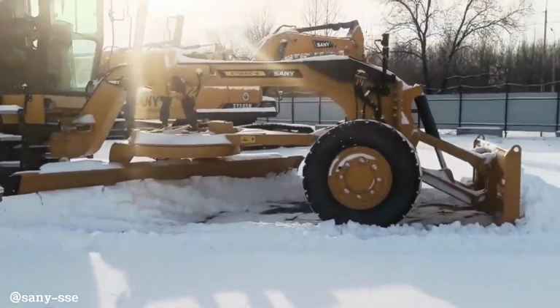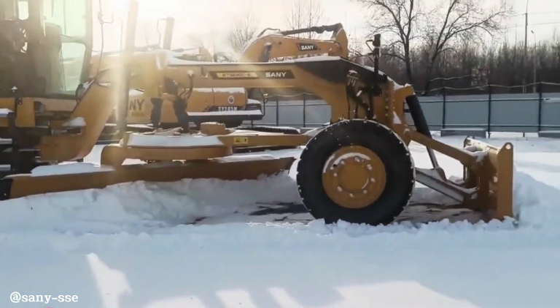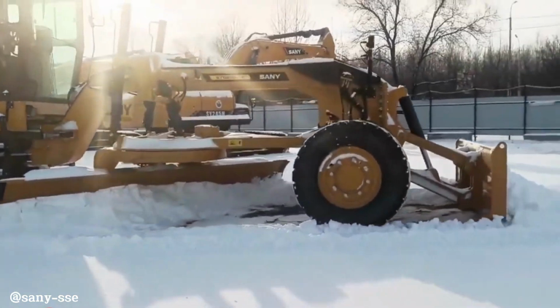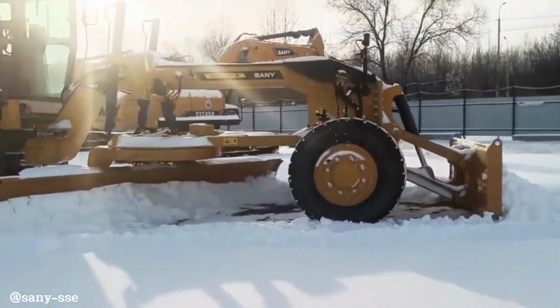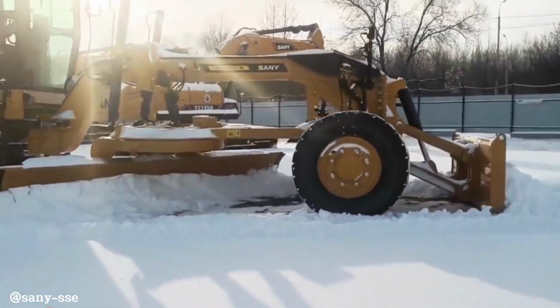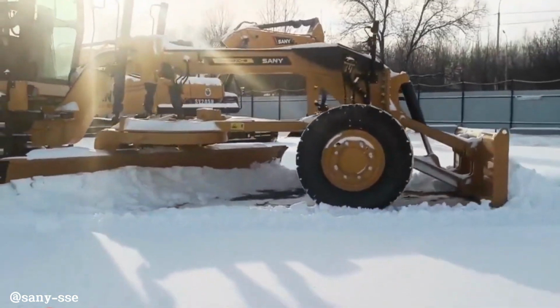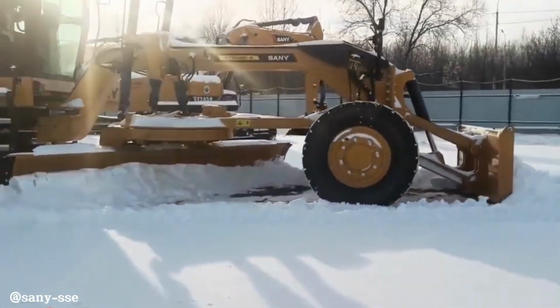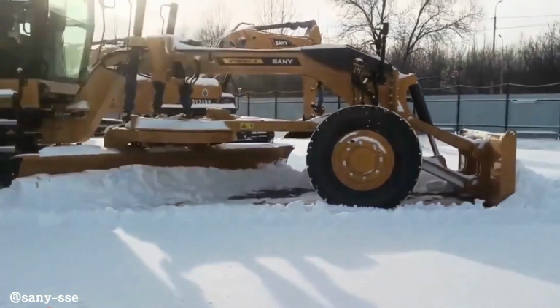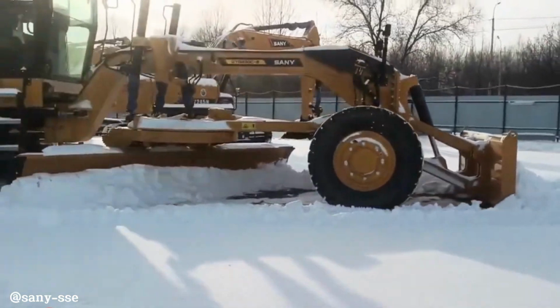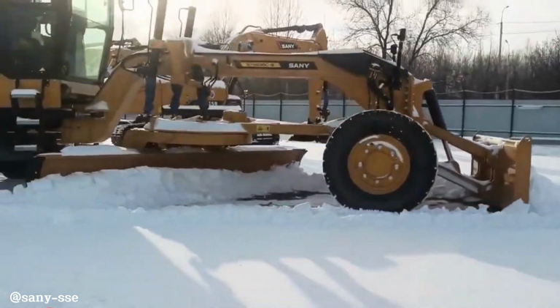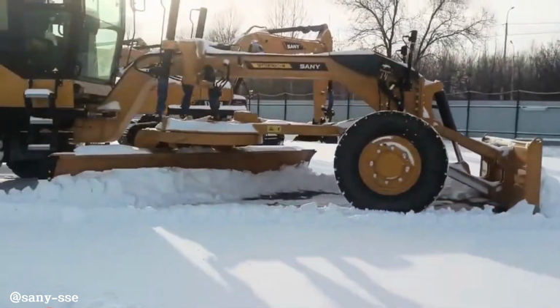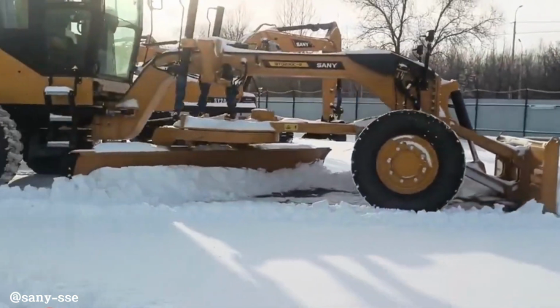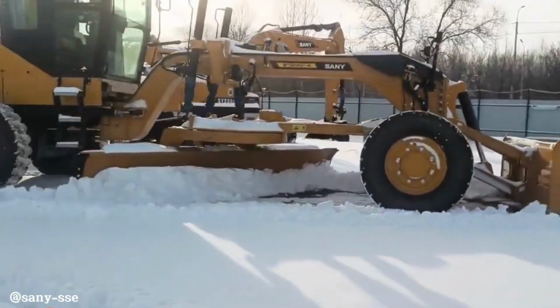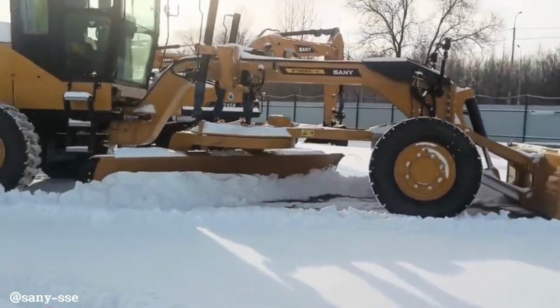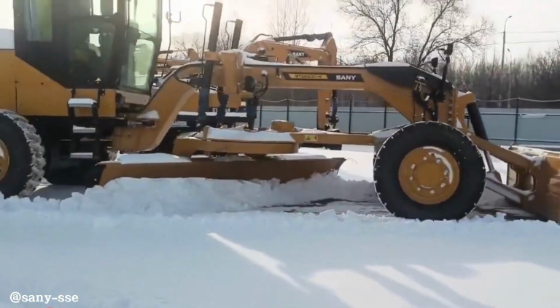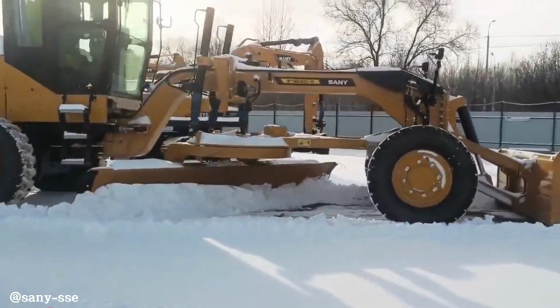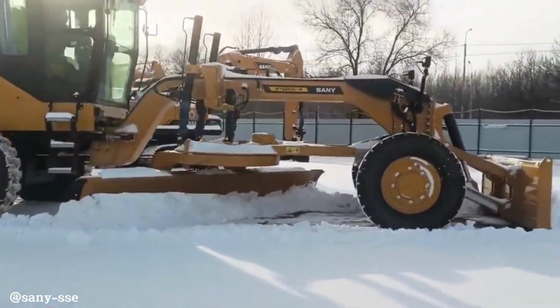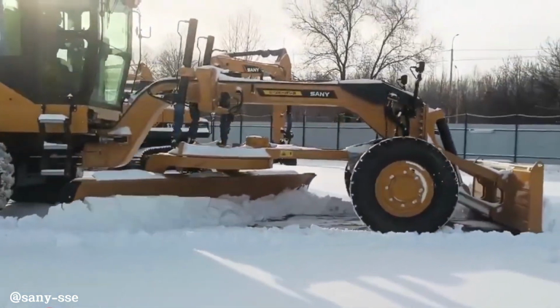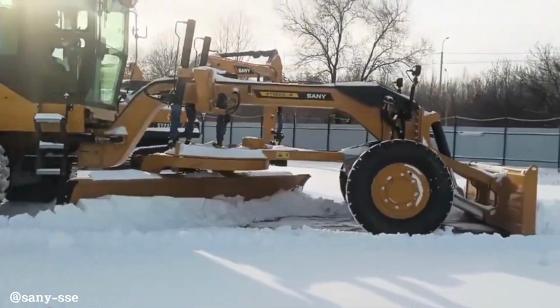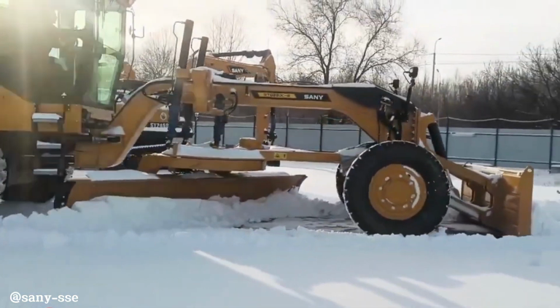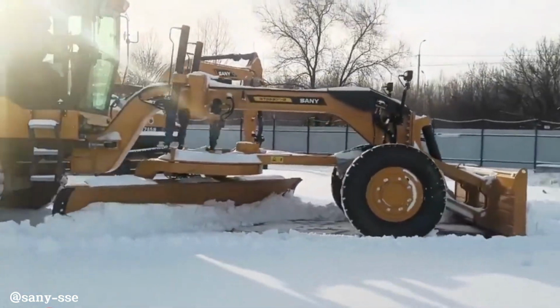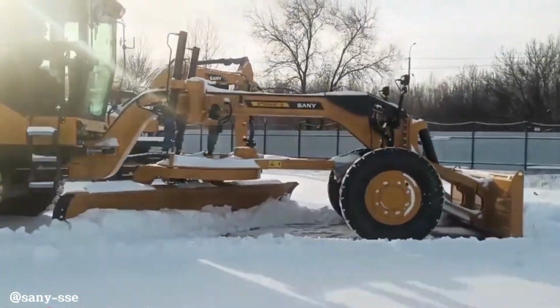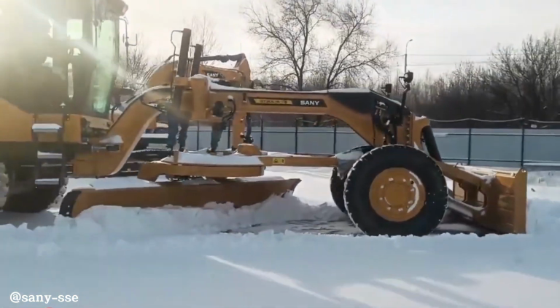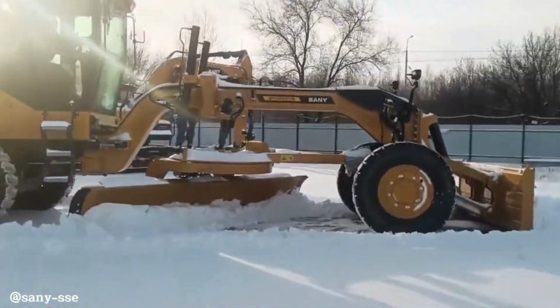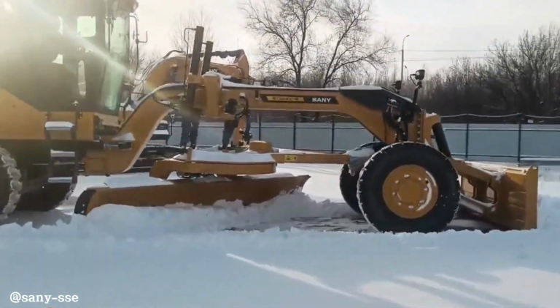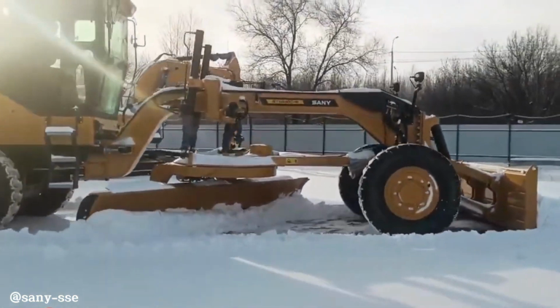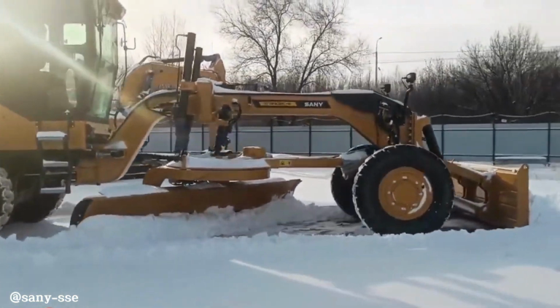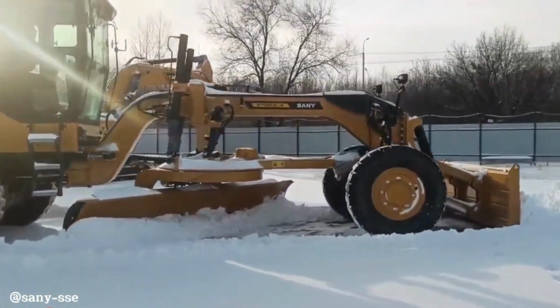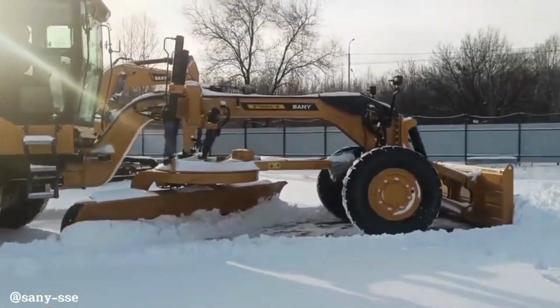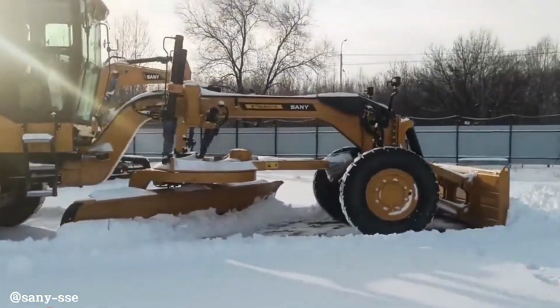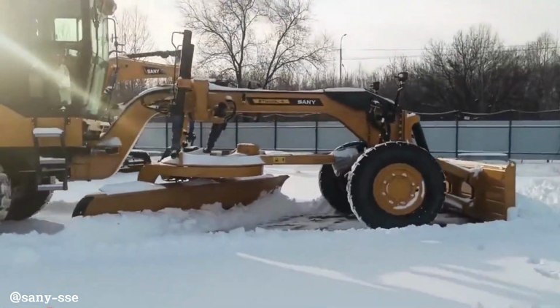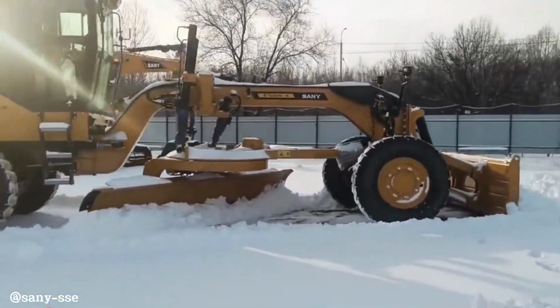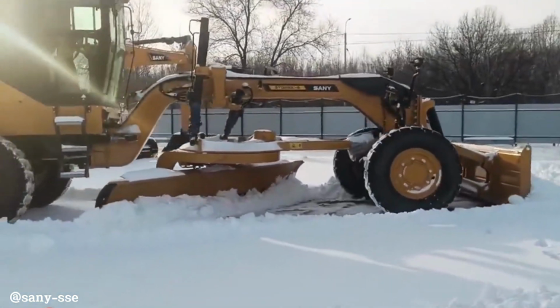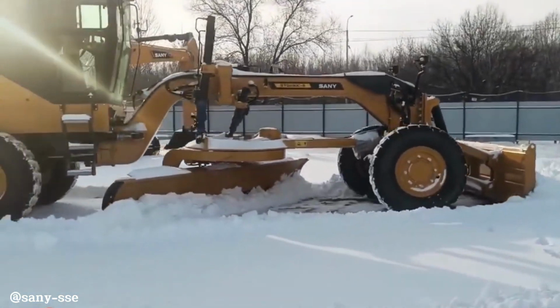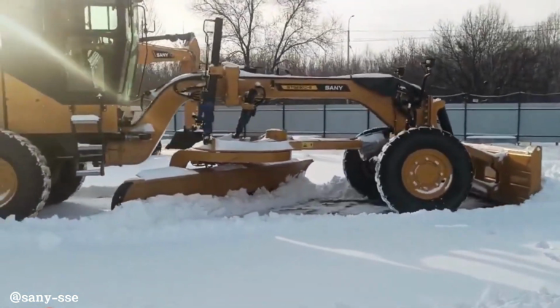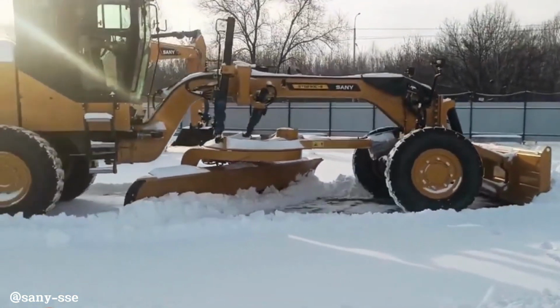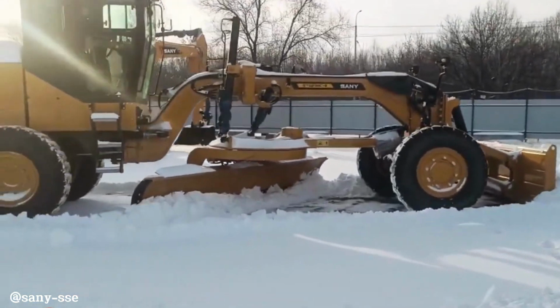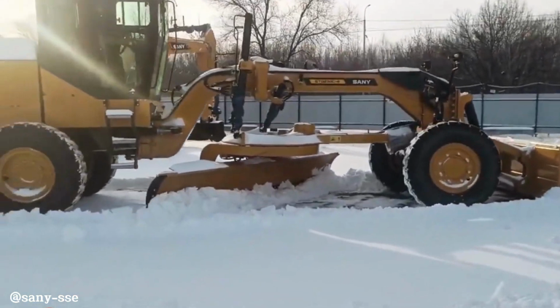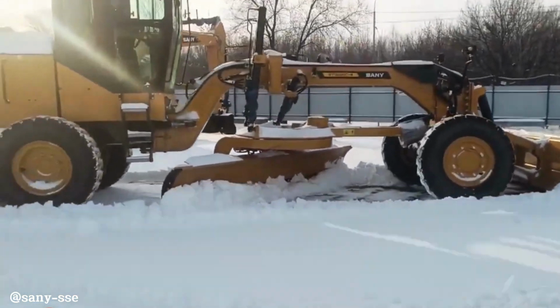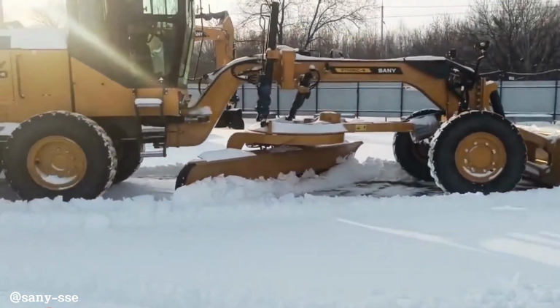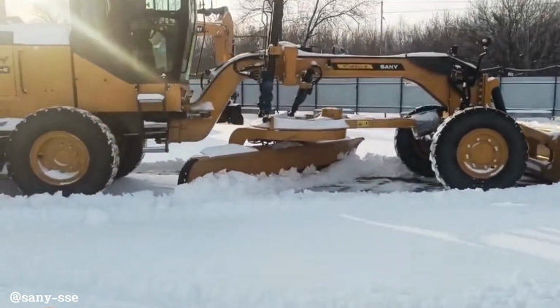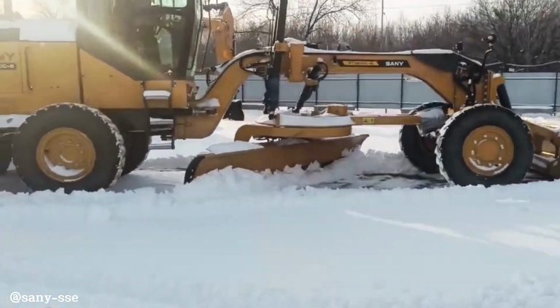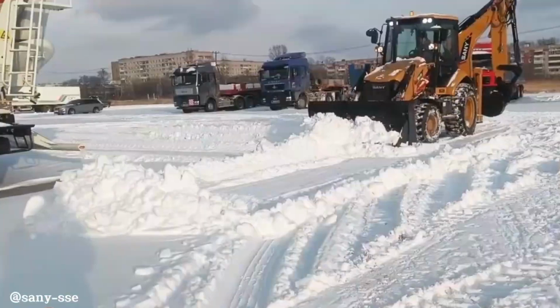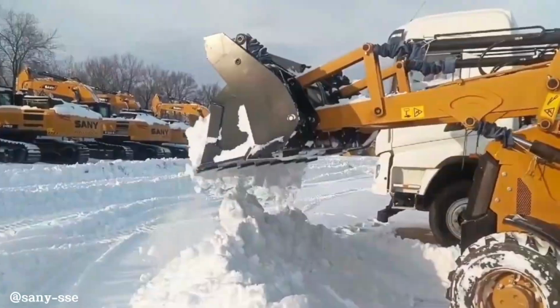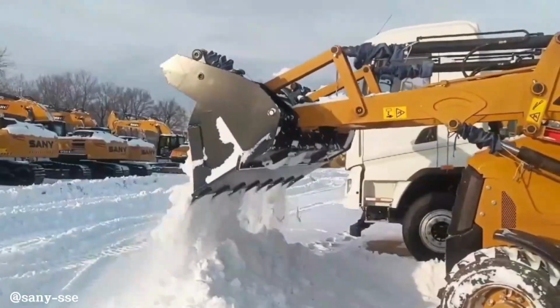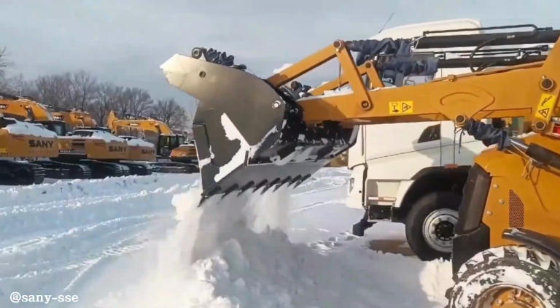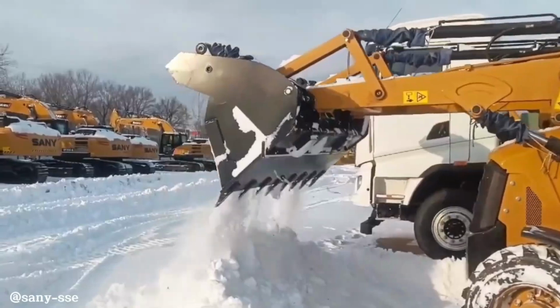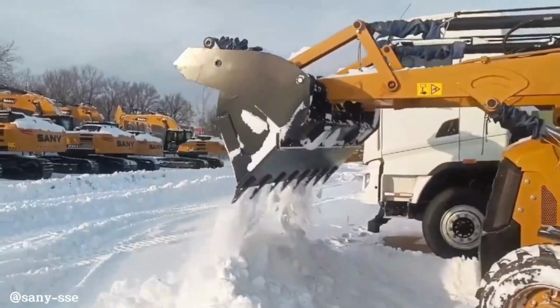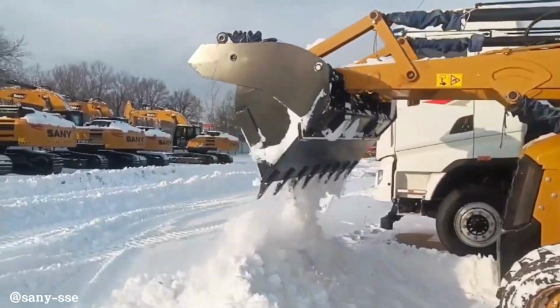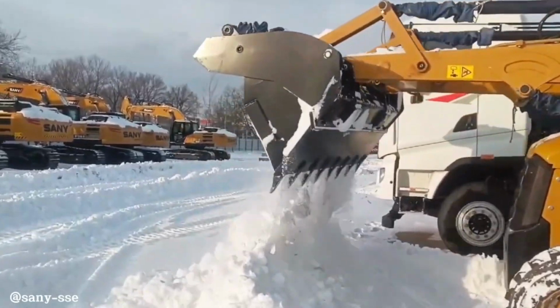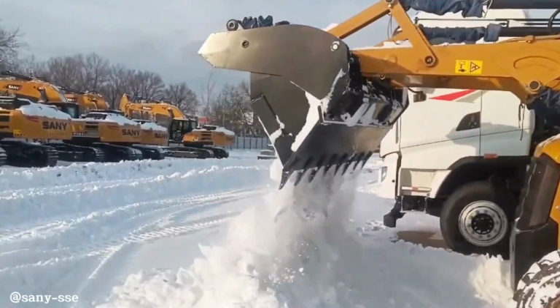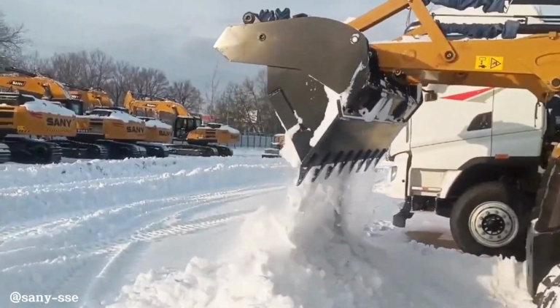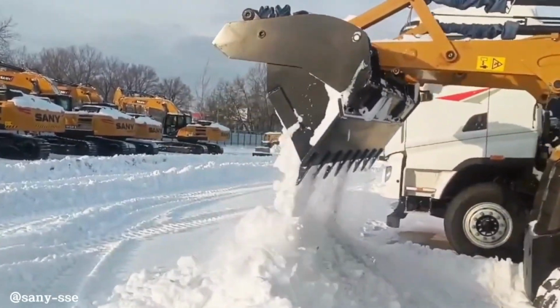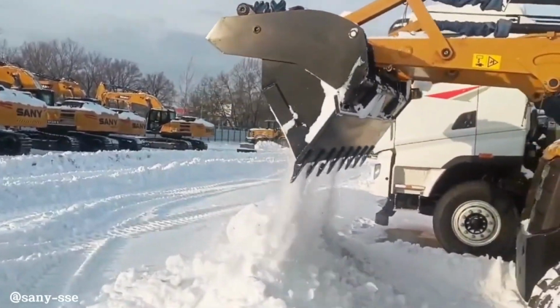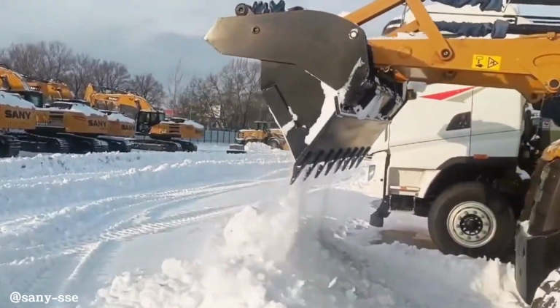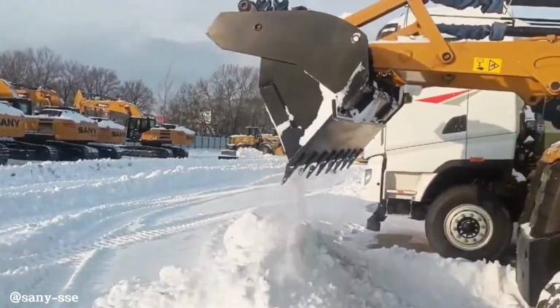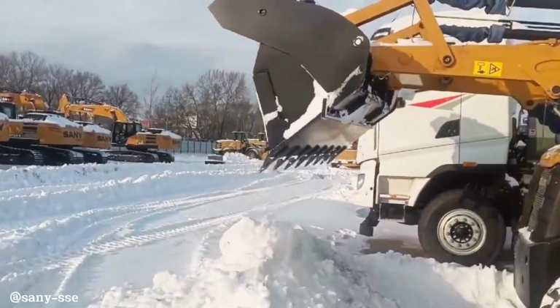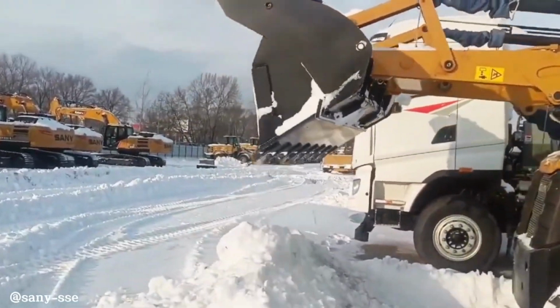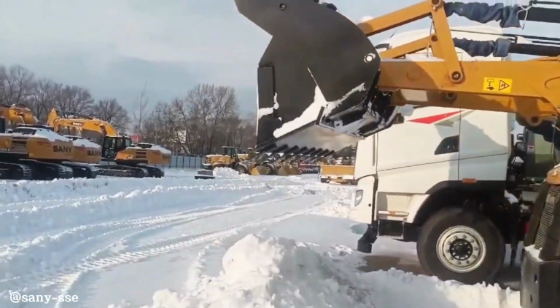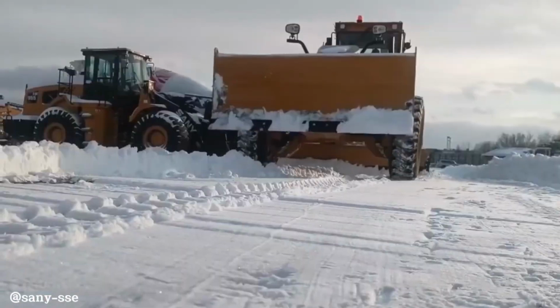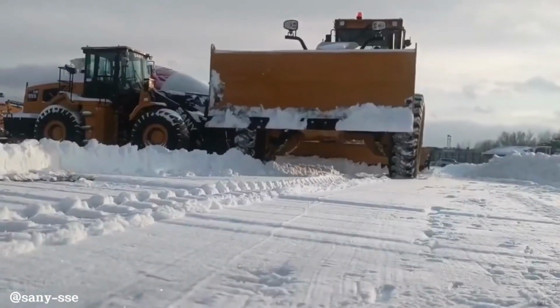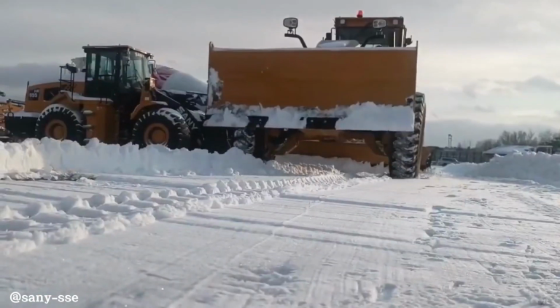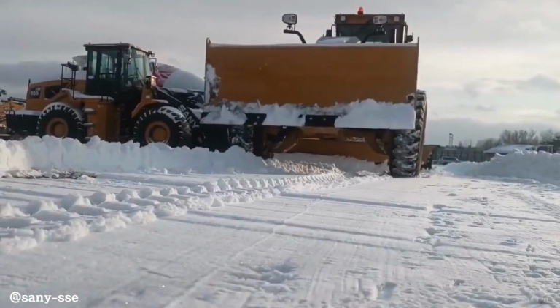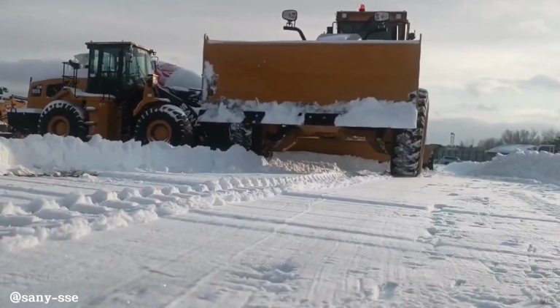Its impressive performance capabilities include a maximum forward speed of 42 km per hour and a reverse speed of 22 km per hour.